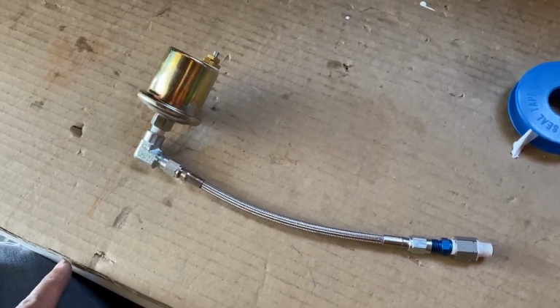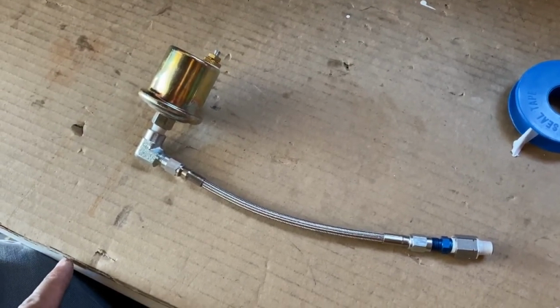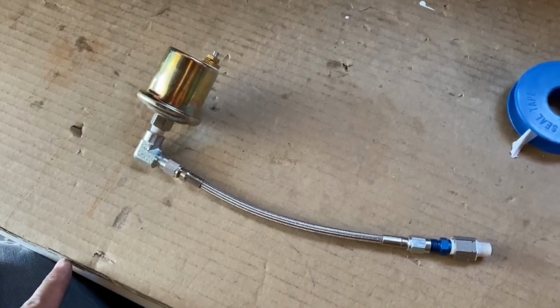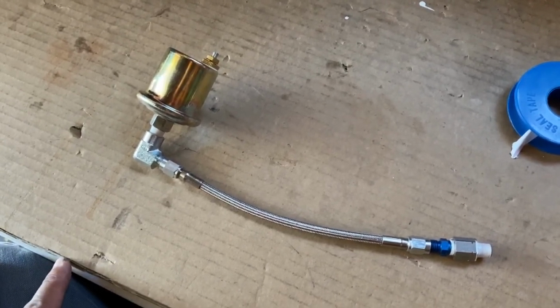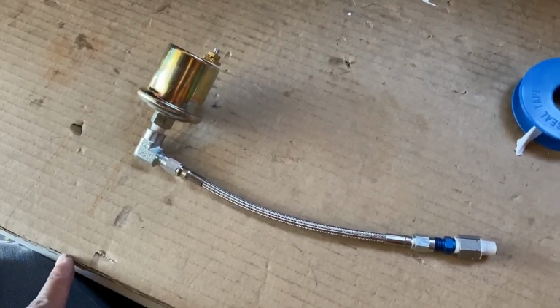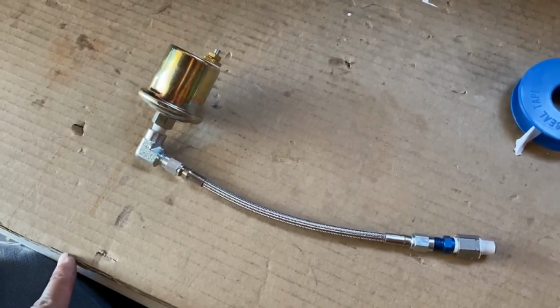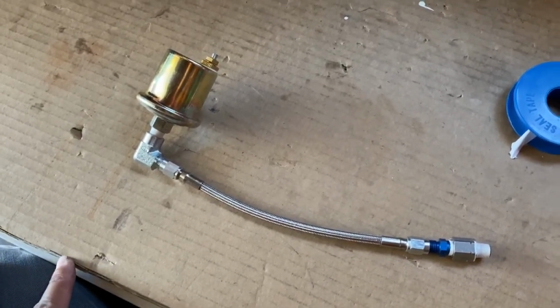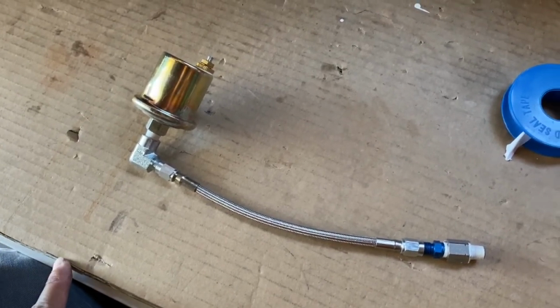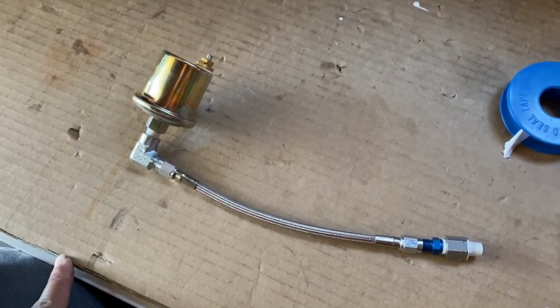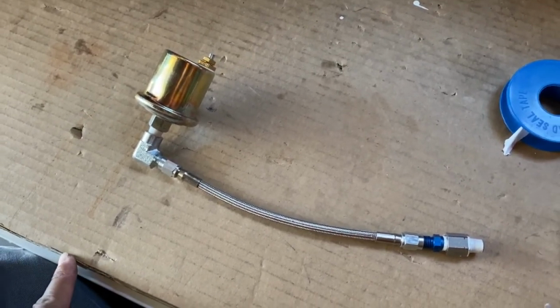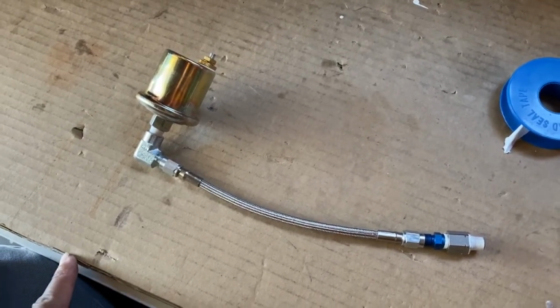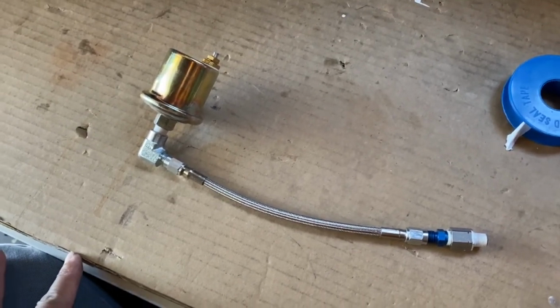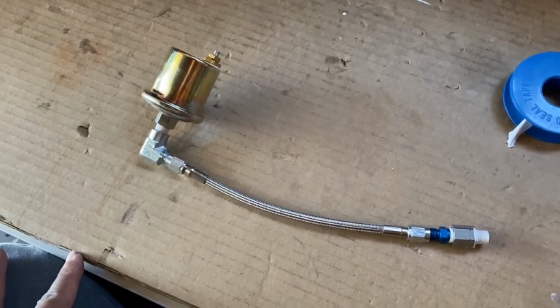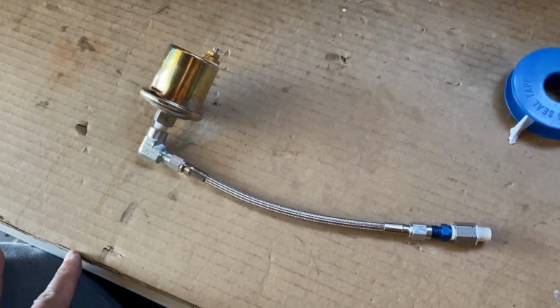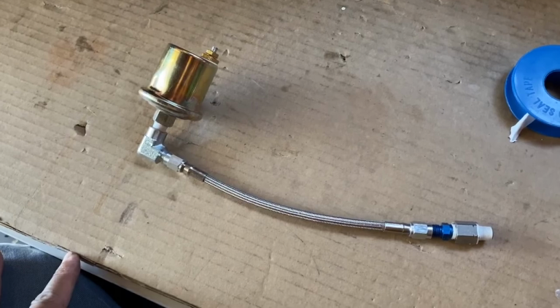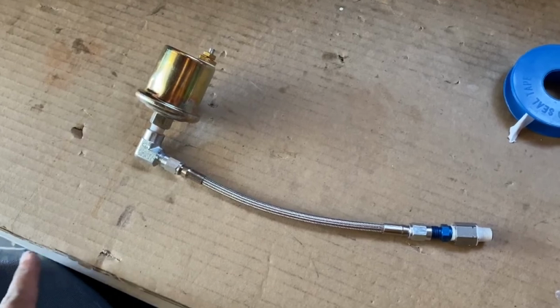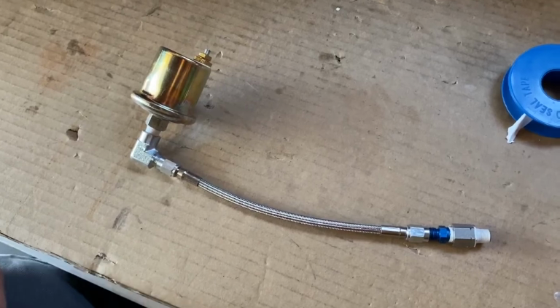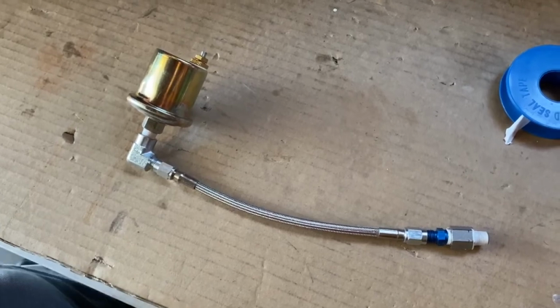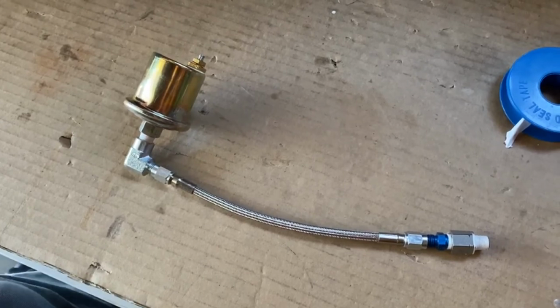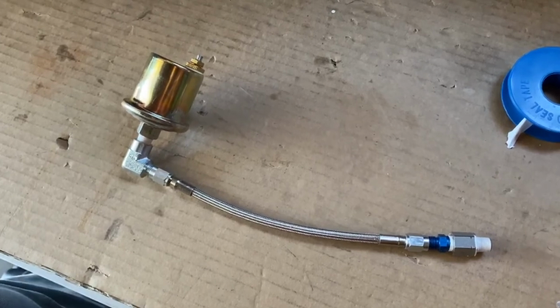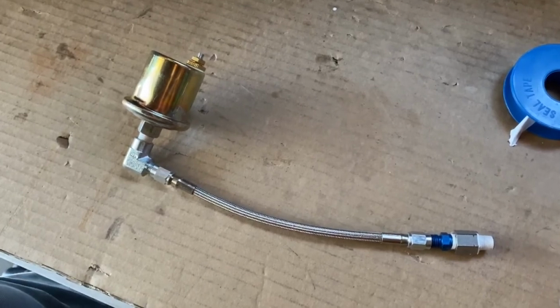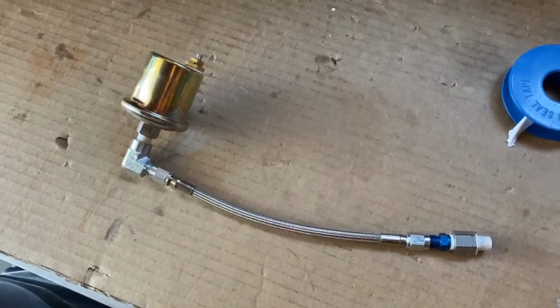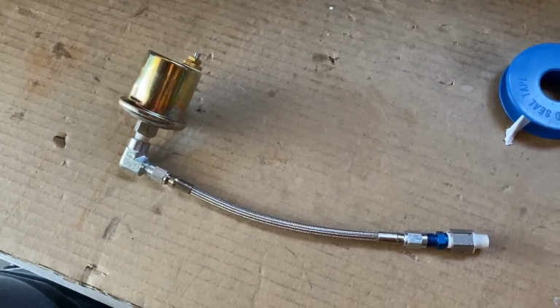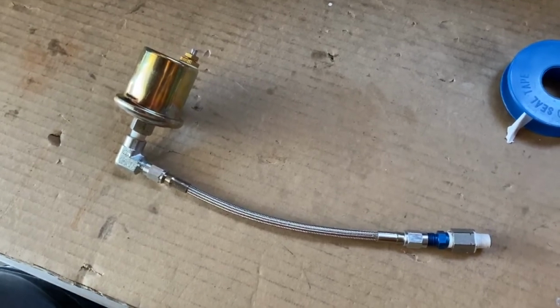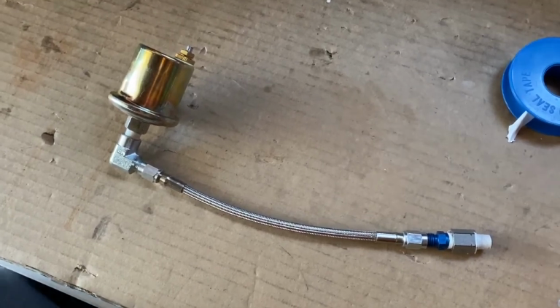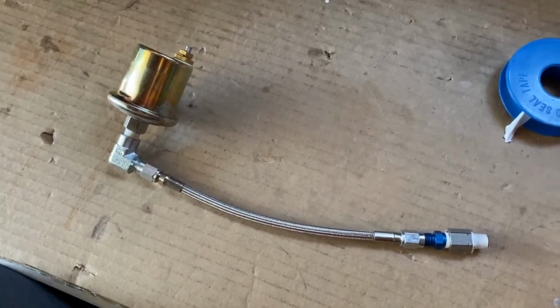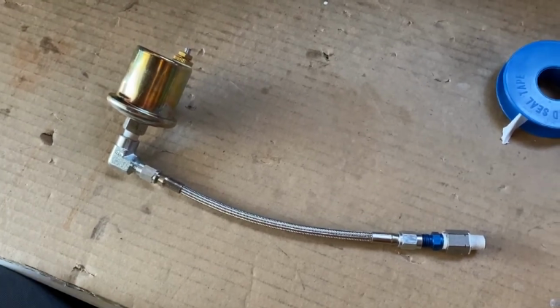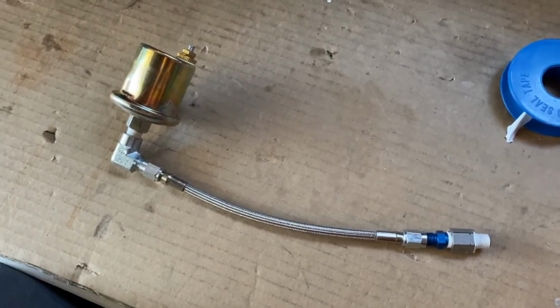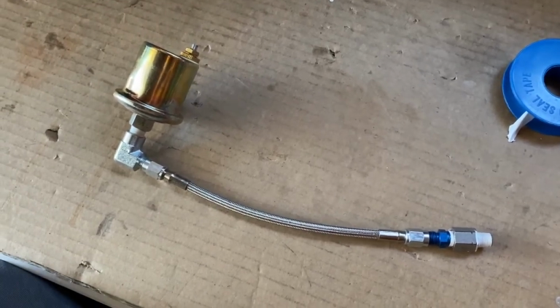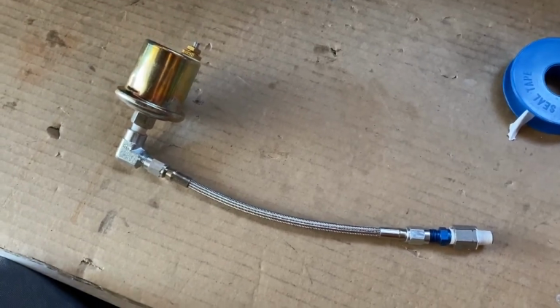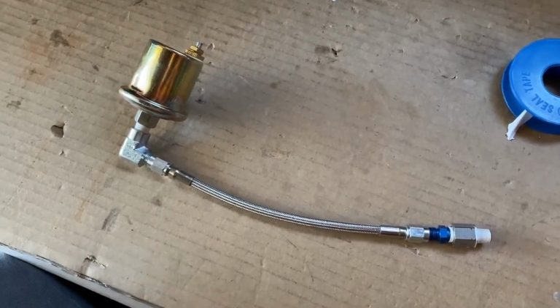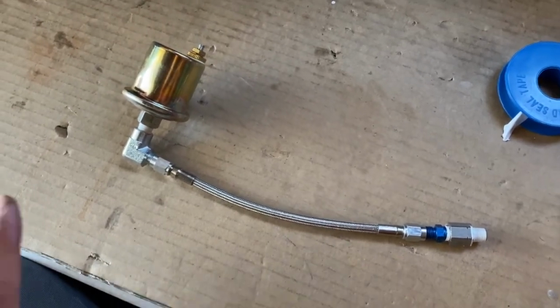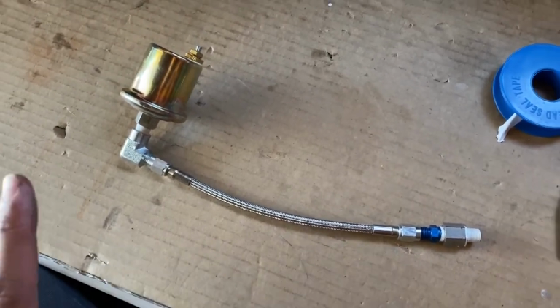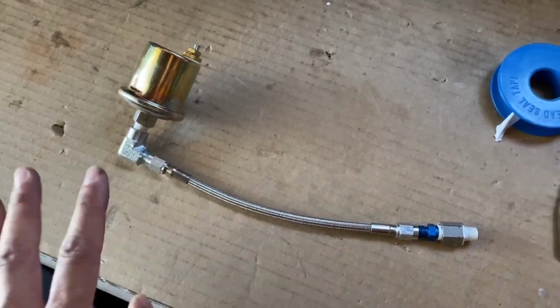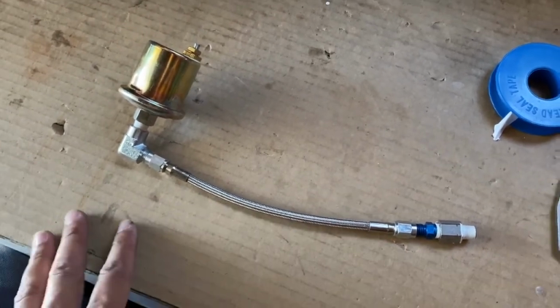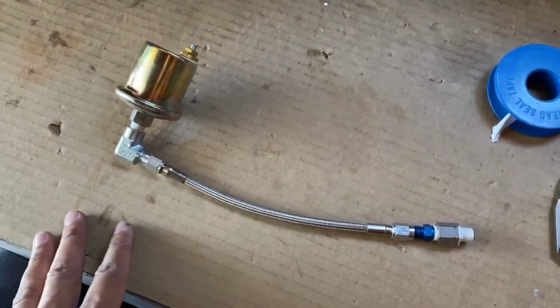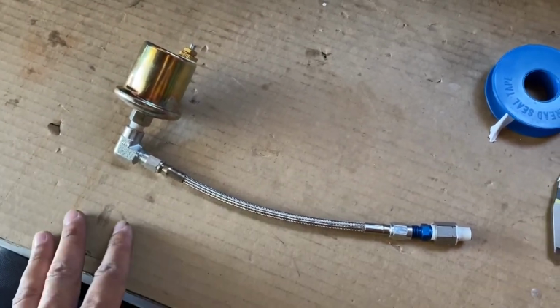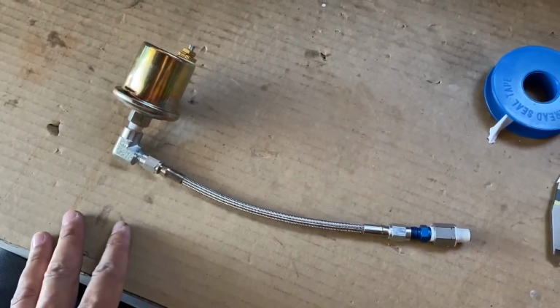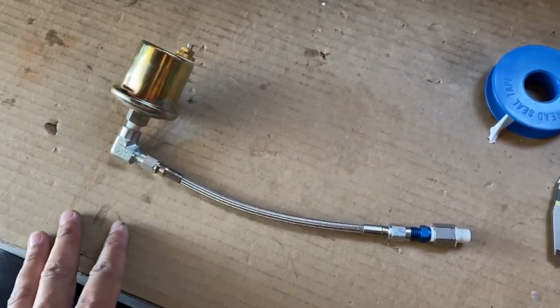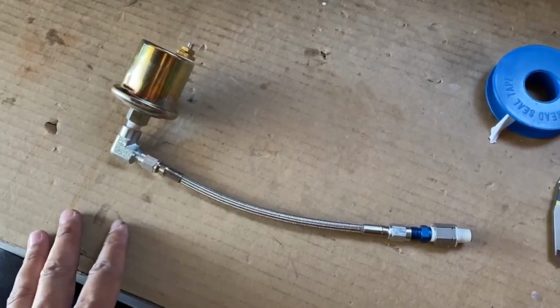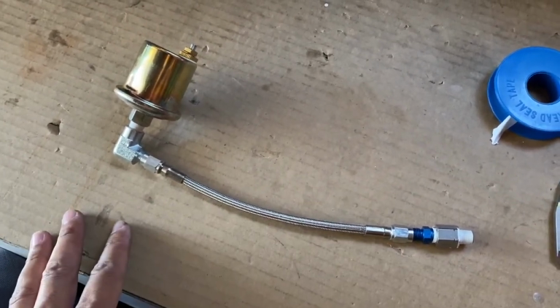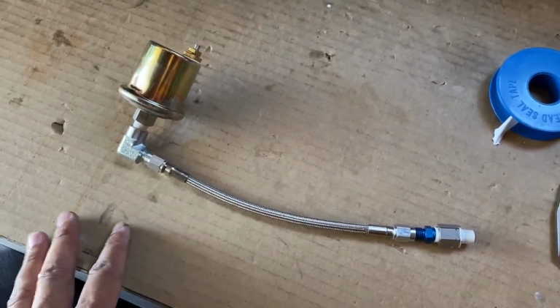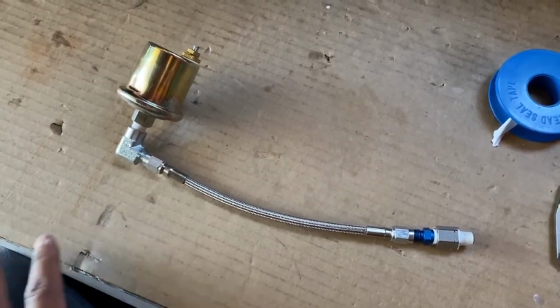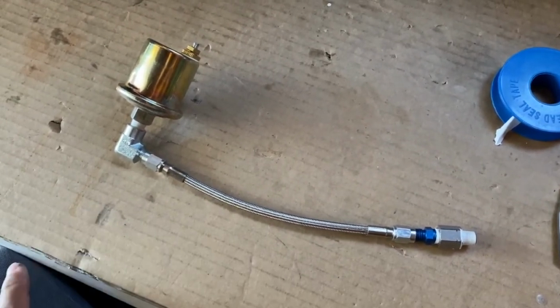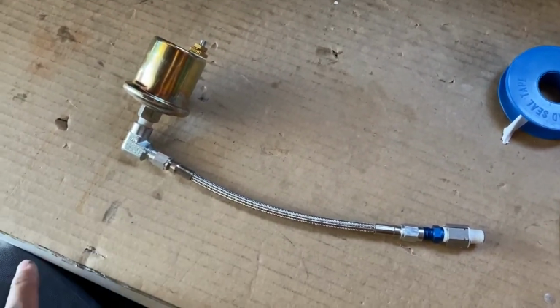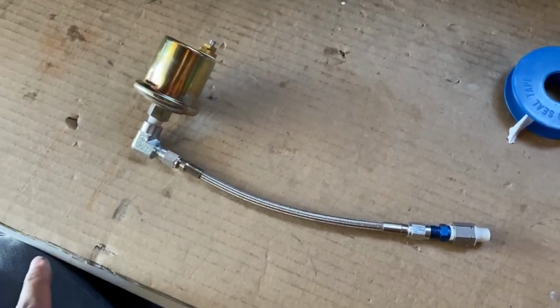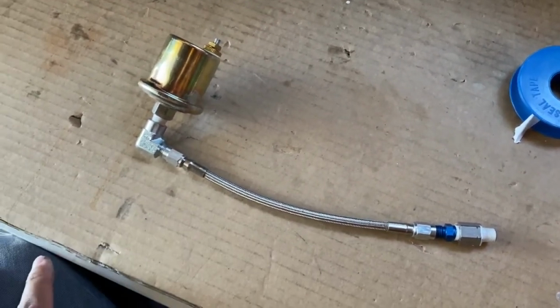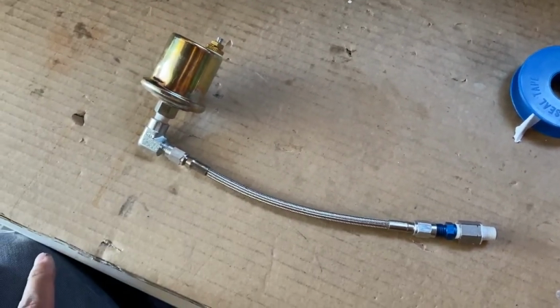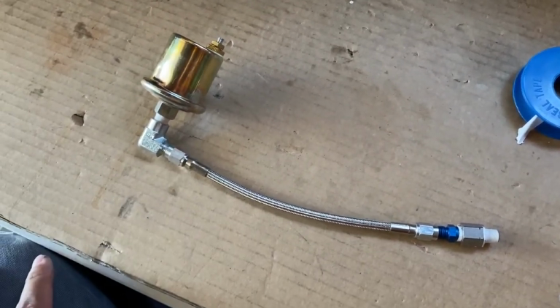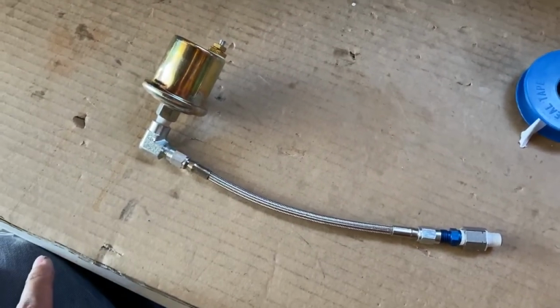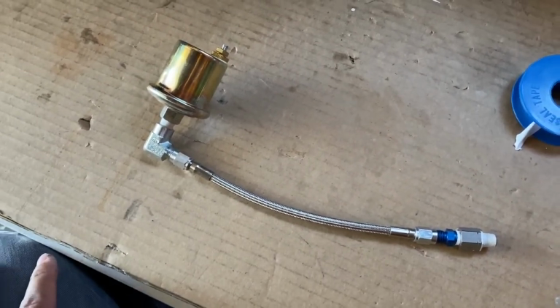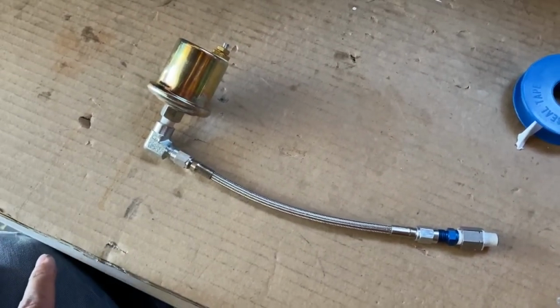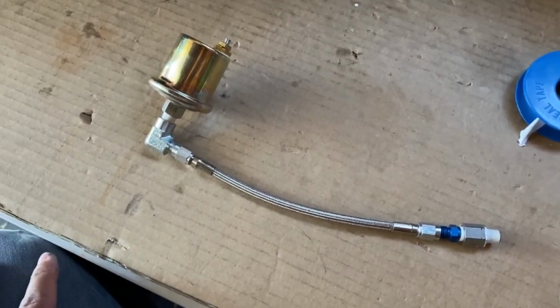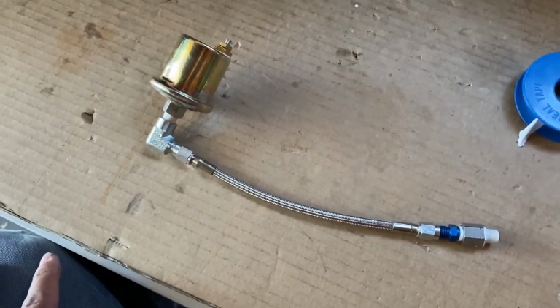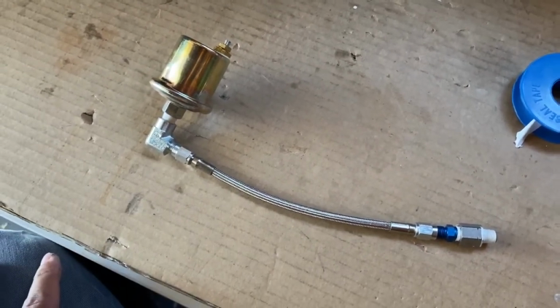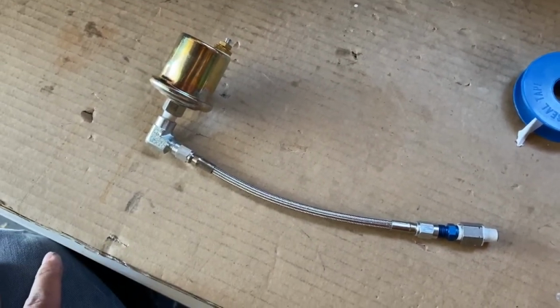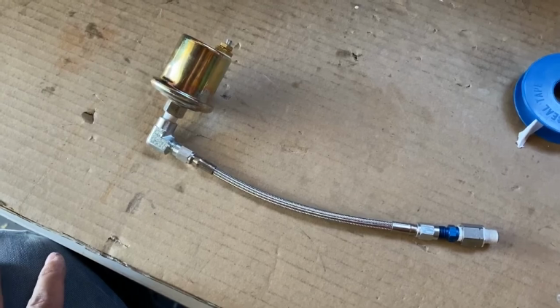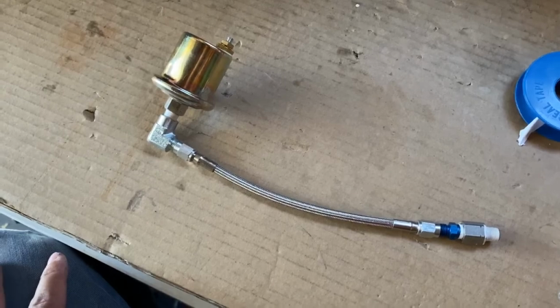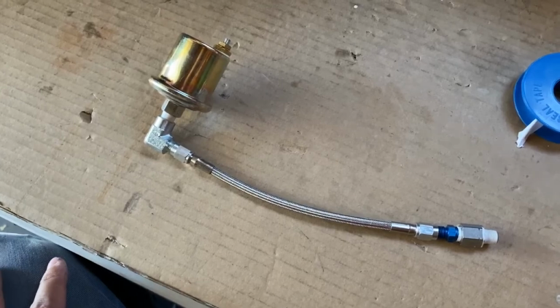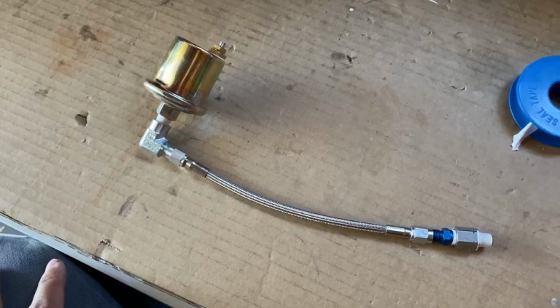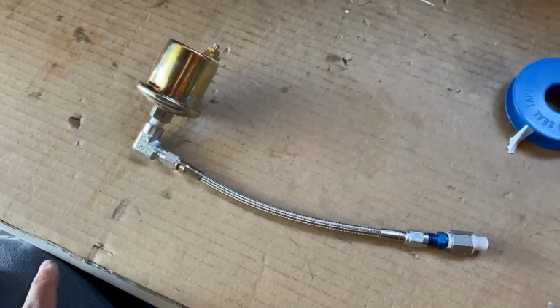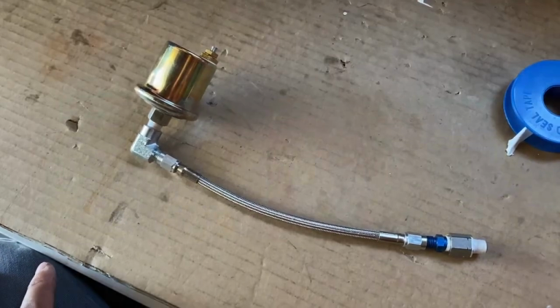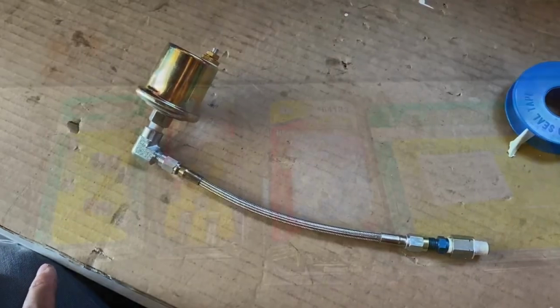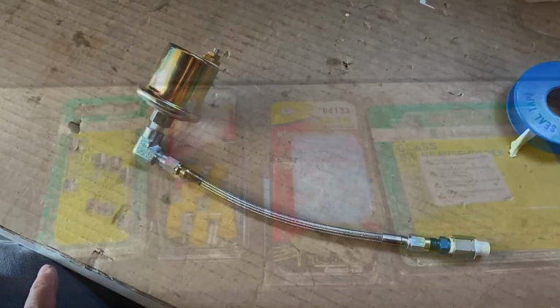I had to order a fitting that's not going to come until next week, but this is the setup for now. If you have any questions, leave a comment down below and I'll try to help you guys out.